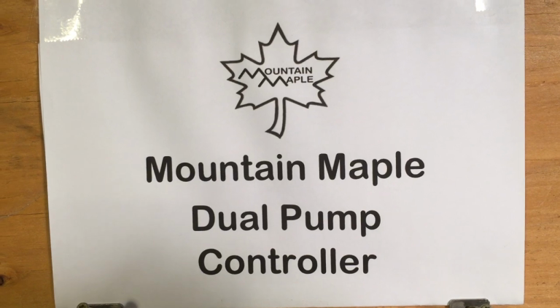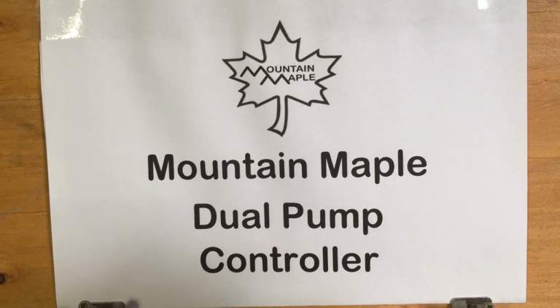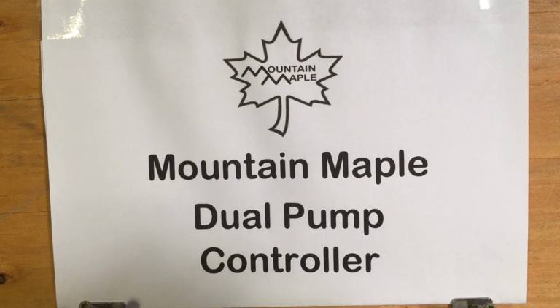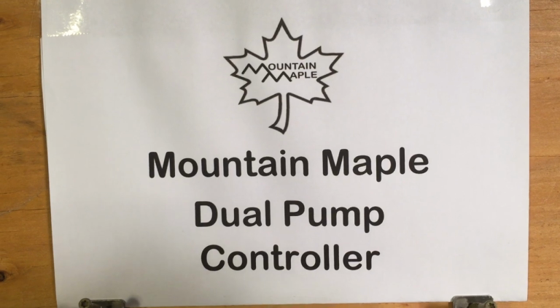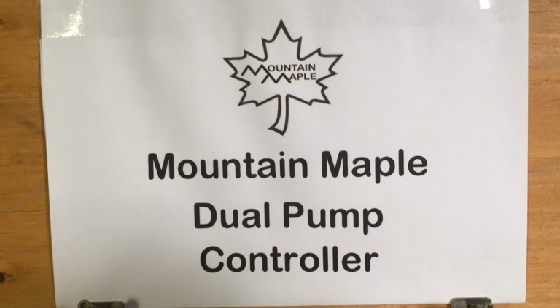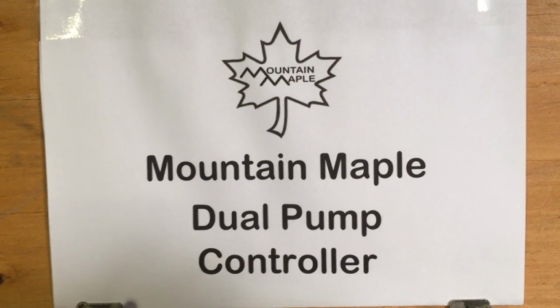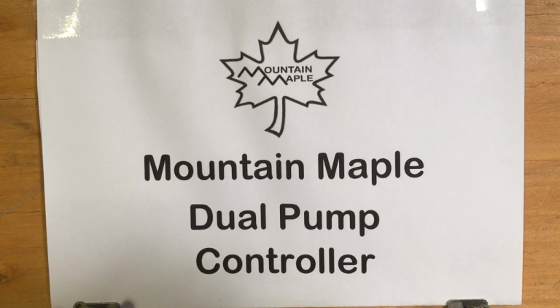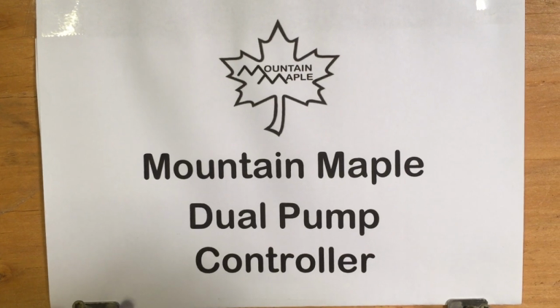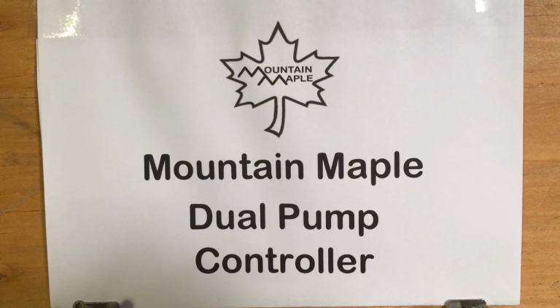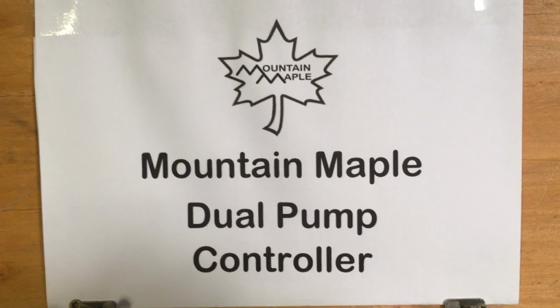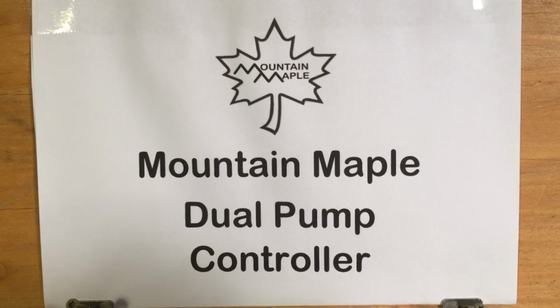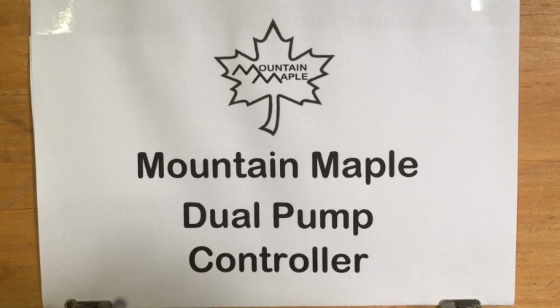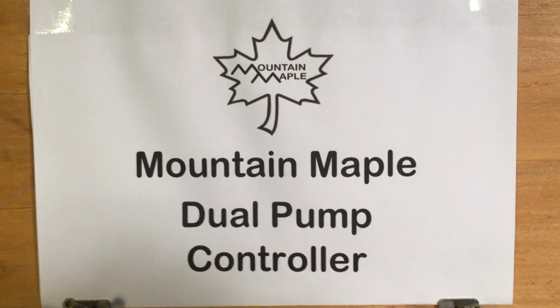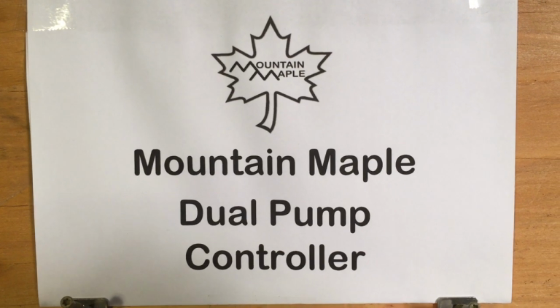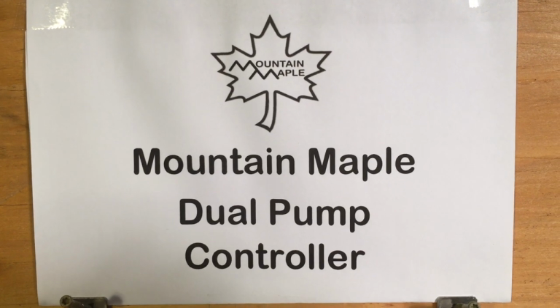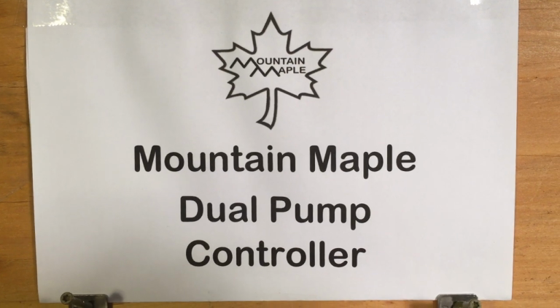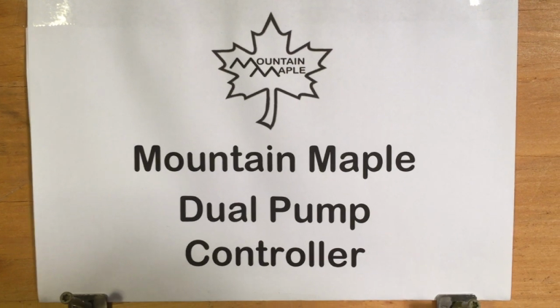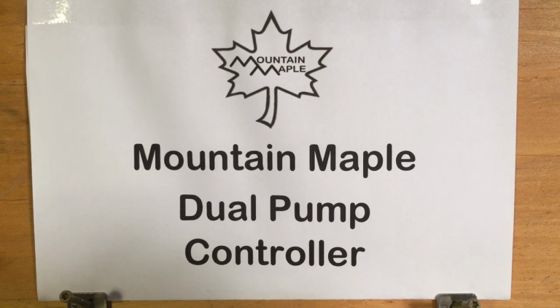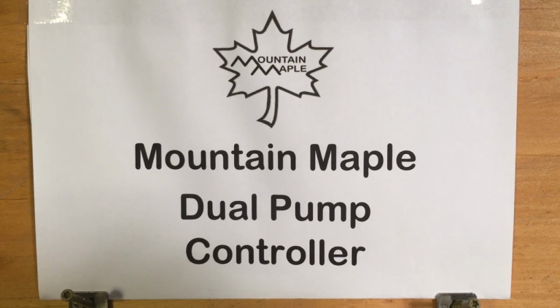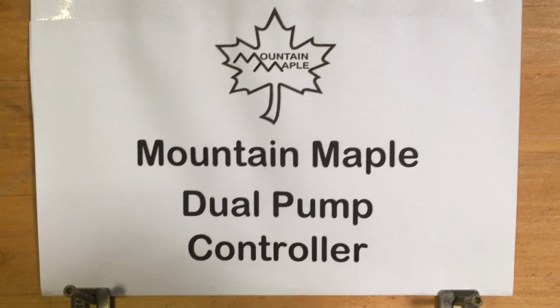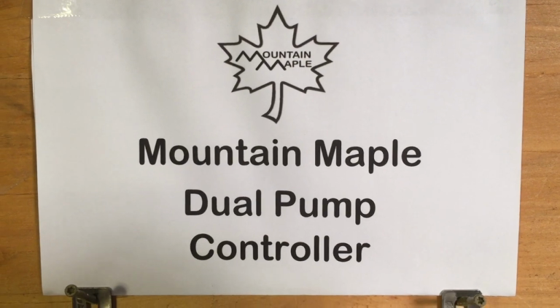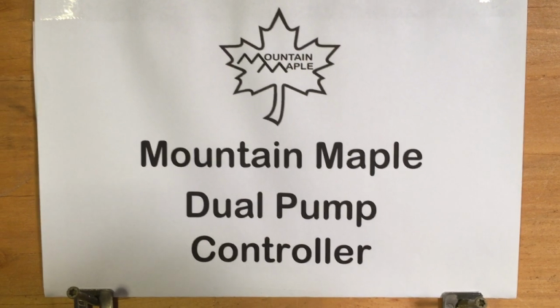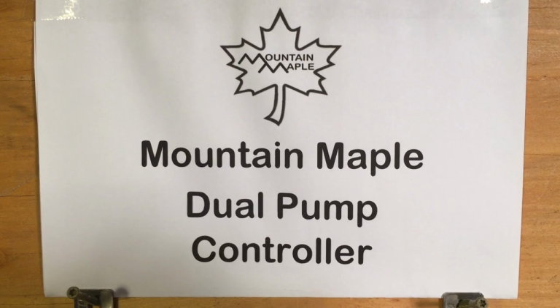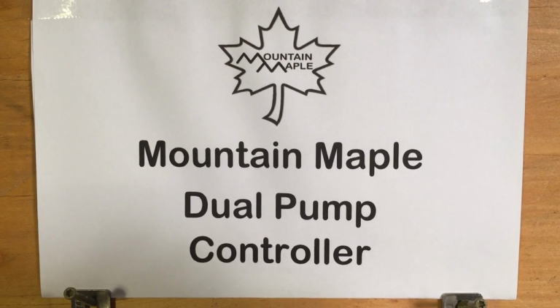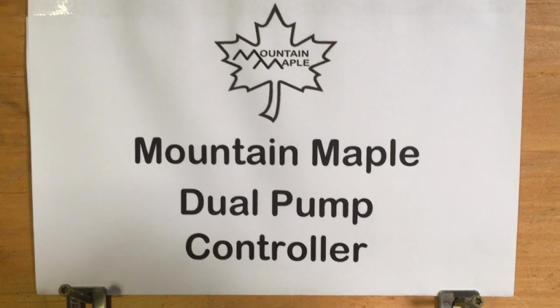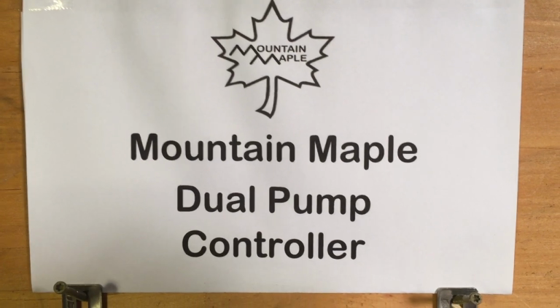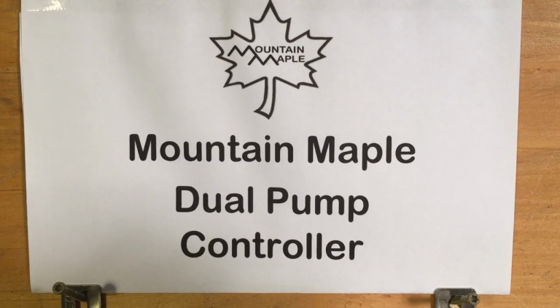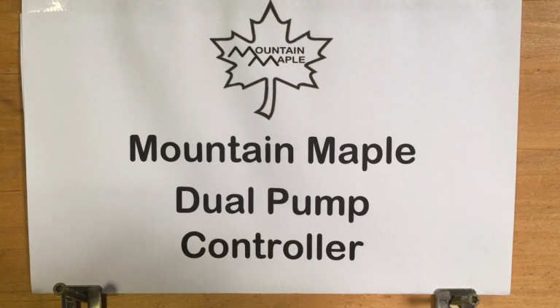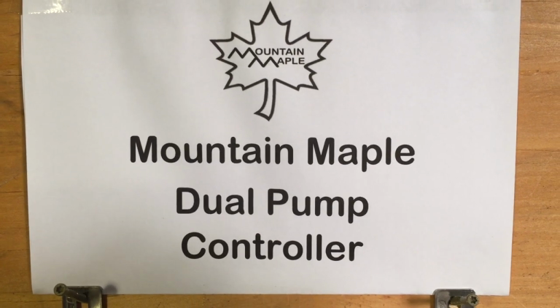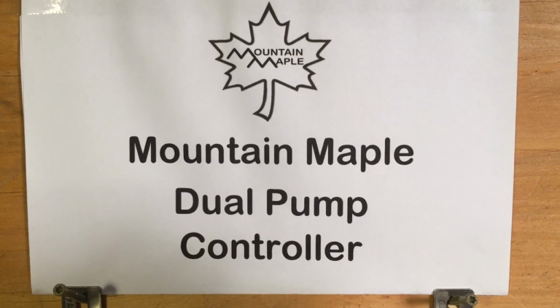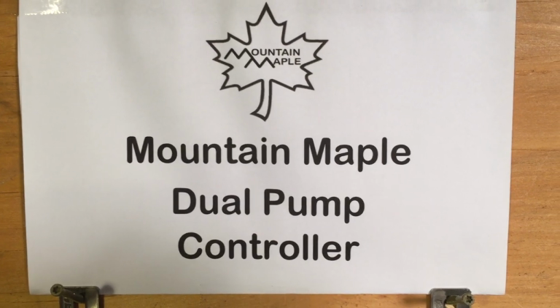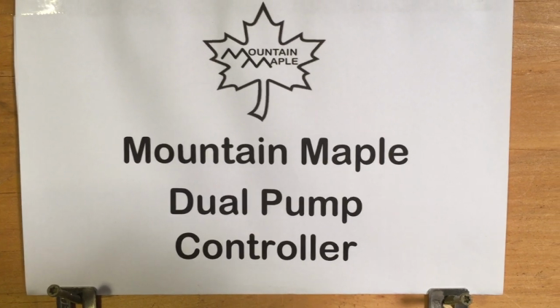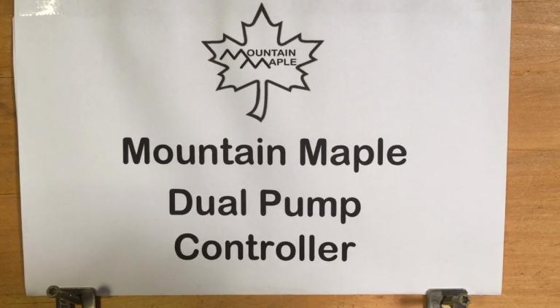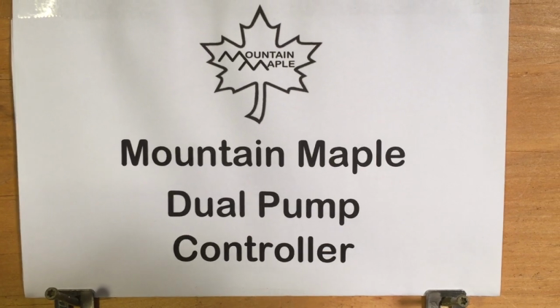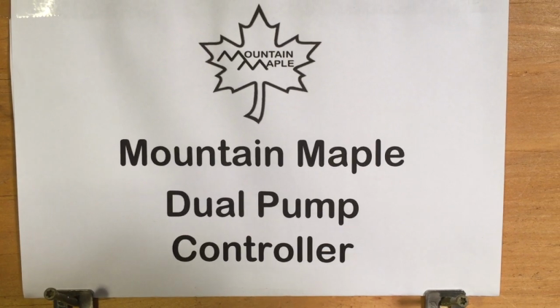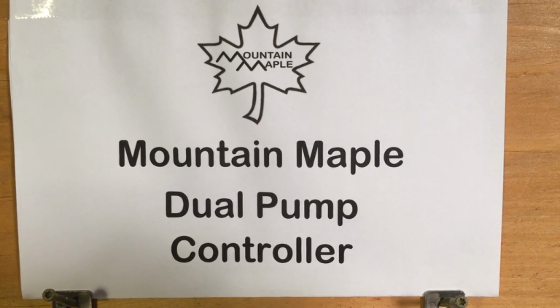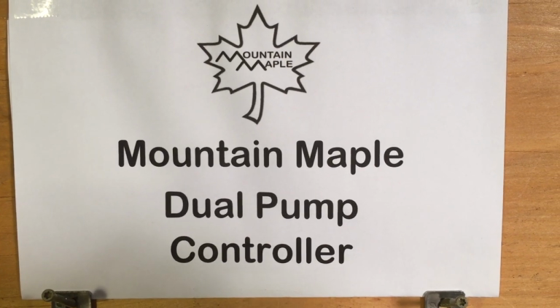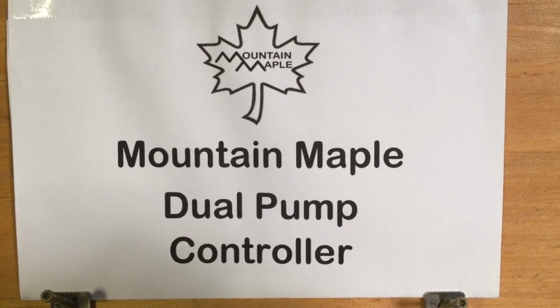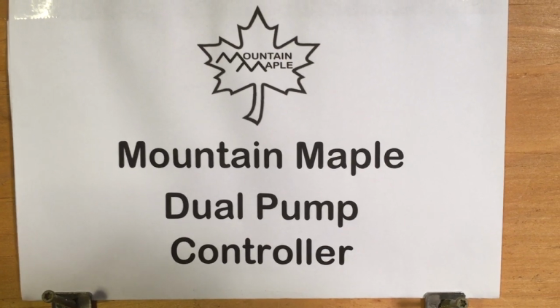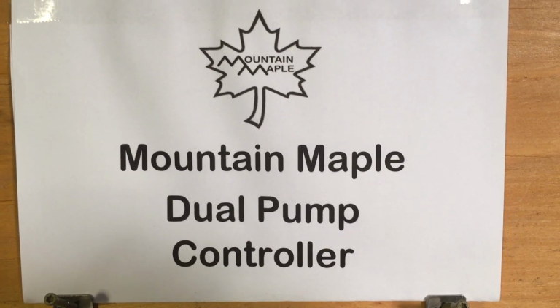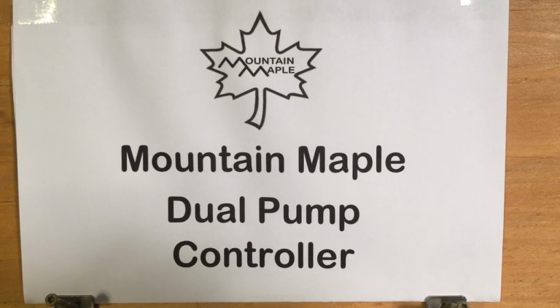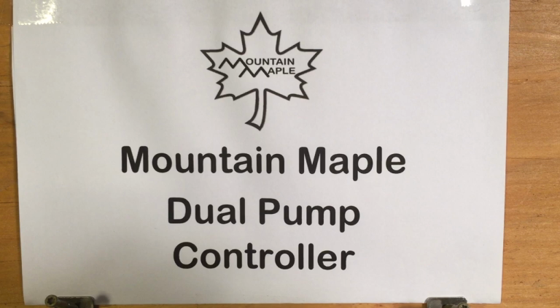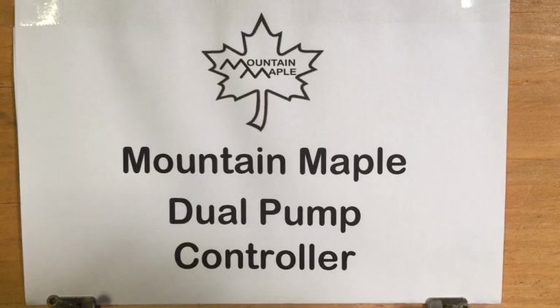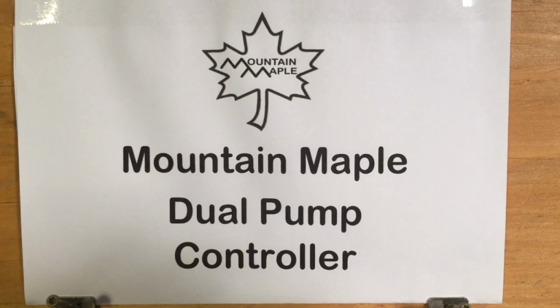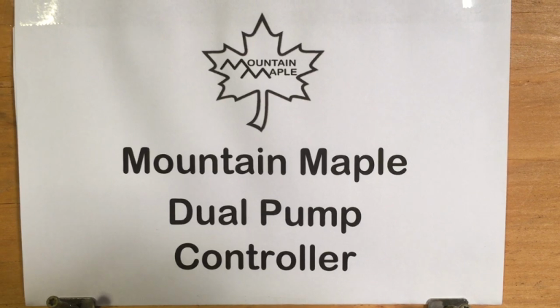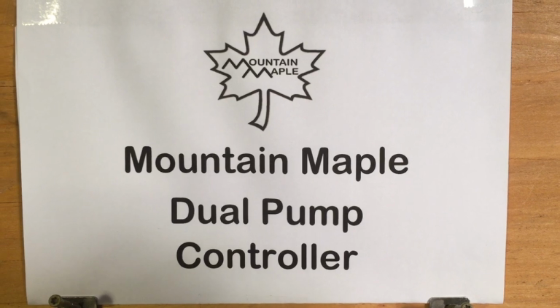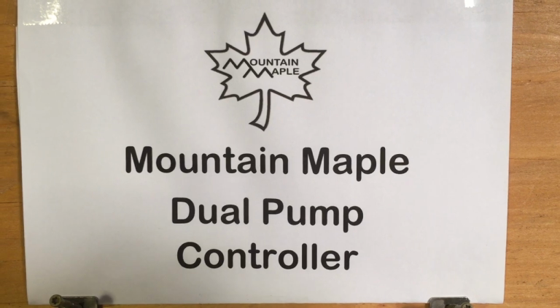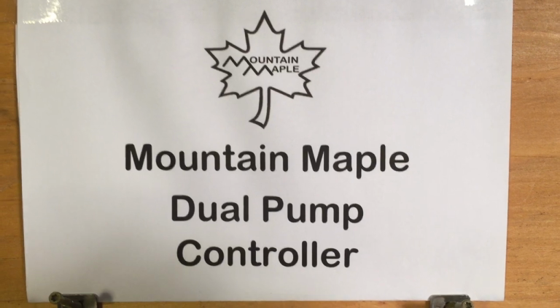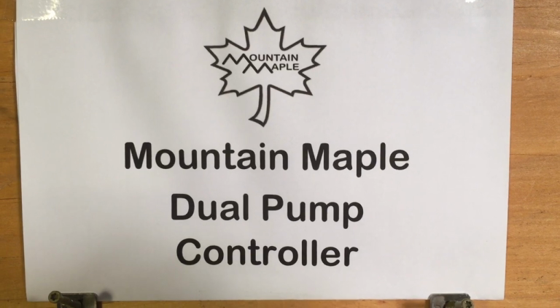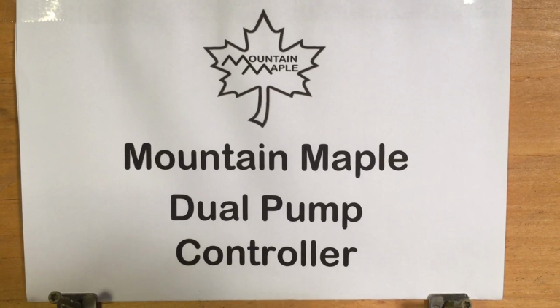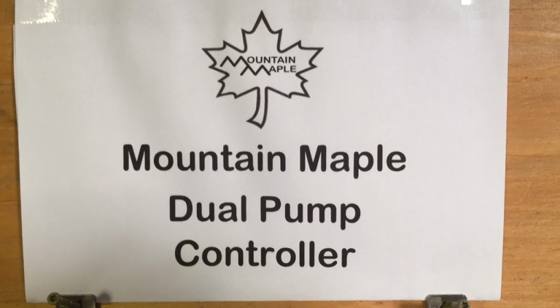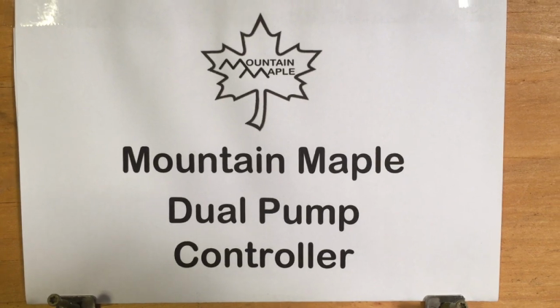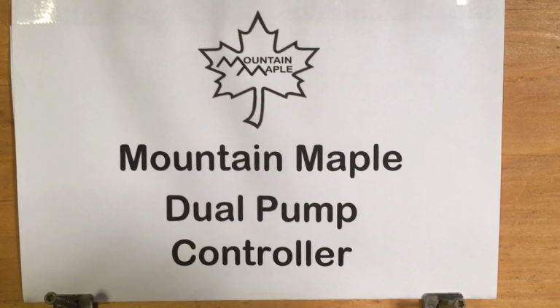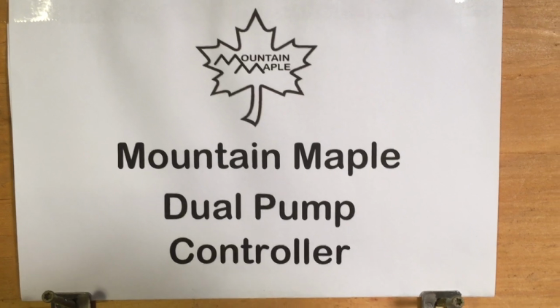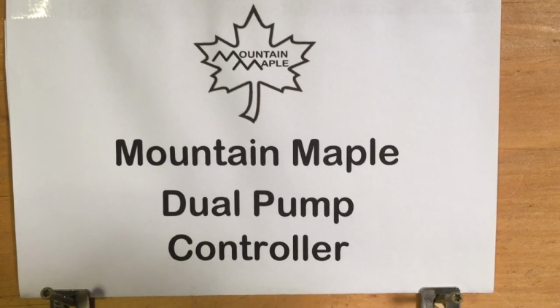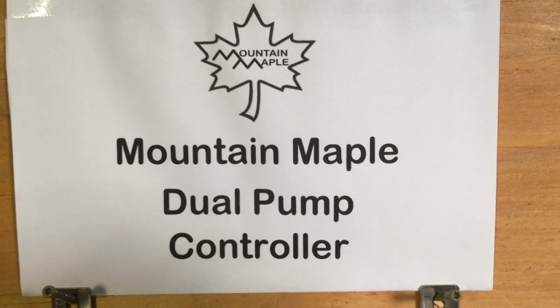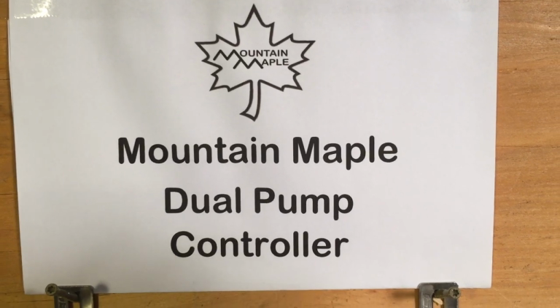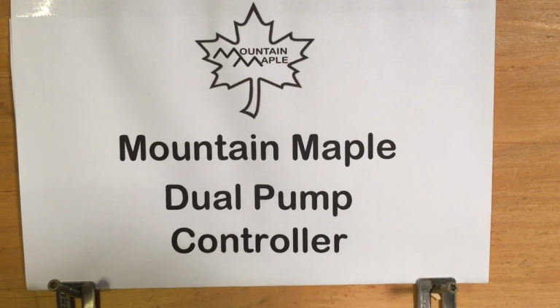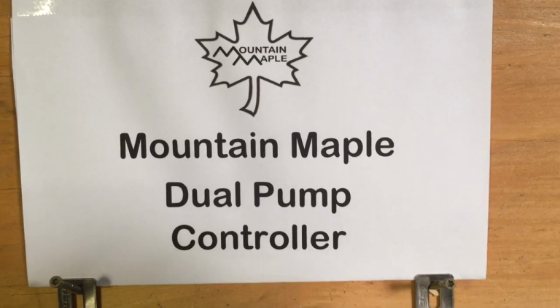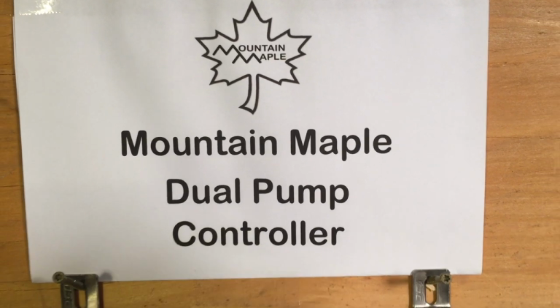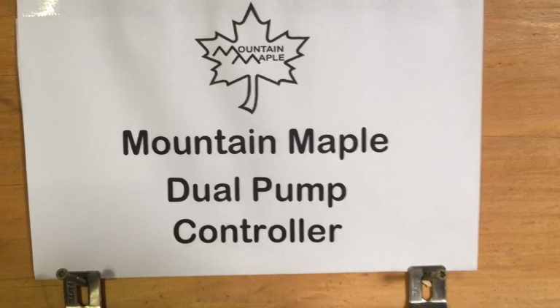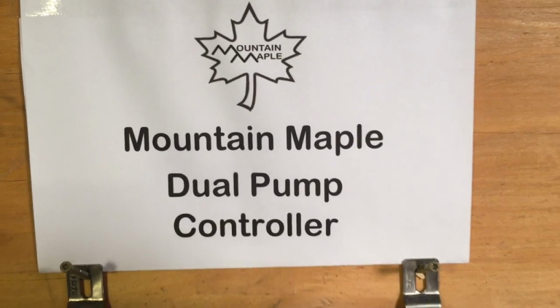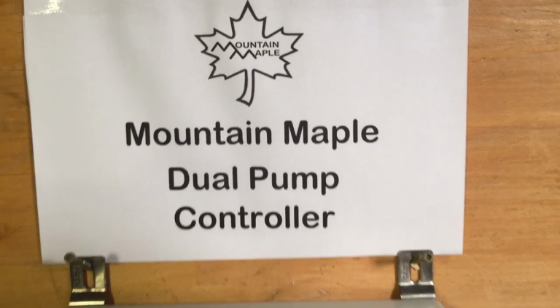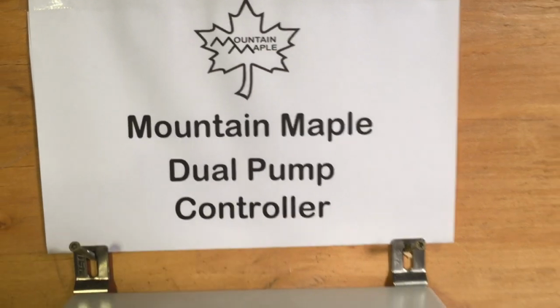Hello, this is Dave from Mountain Maple Farm. Today we're going to be giving an indoor demonstration of Mountain Maple's new dual pump controller.